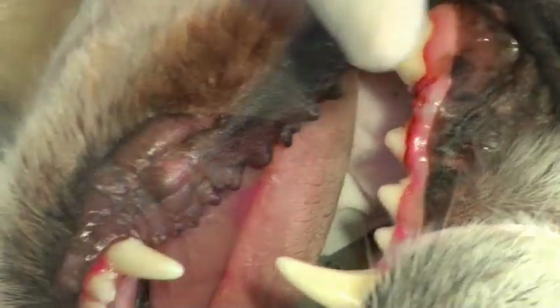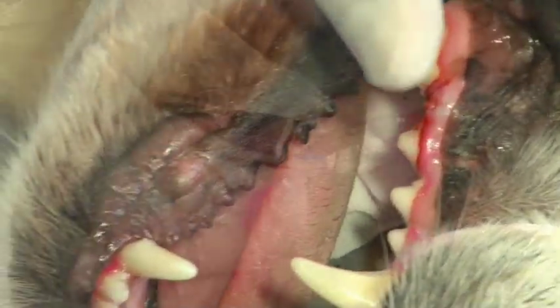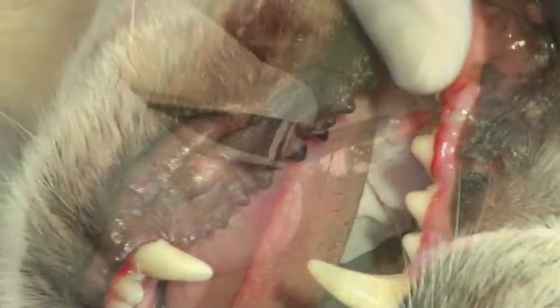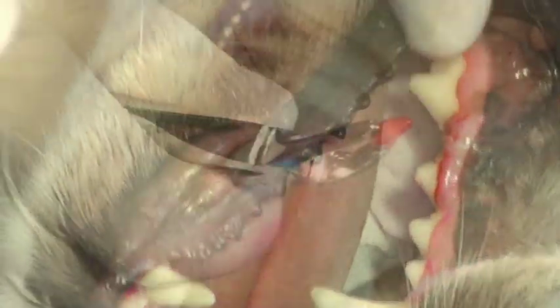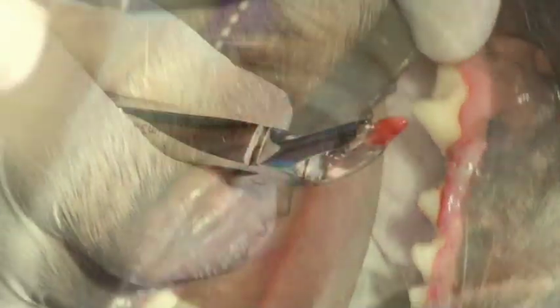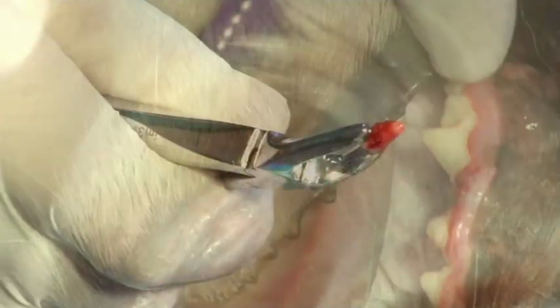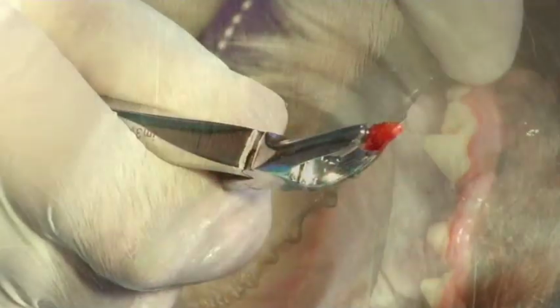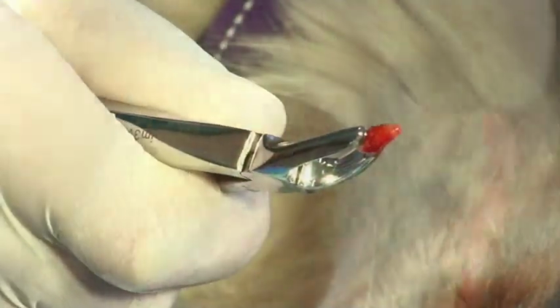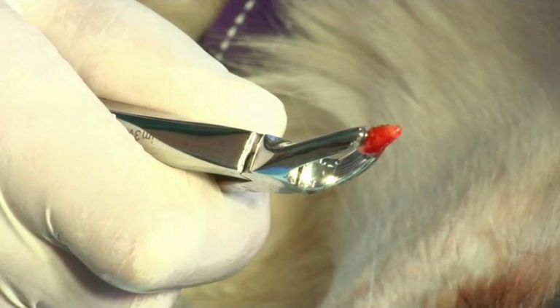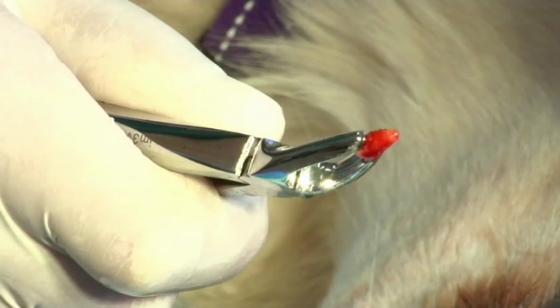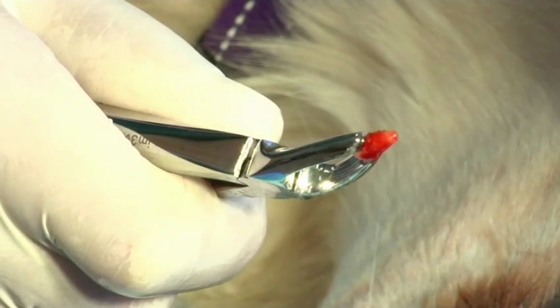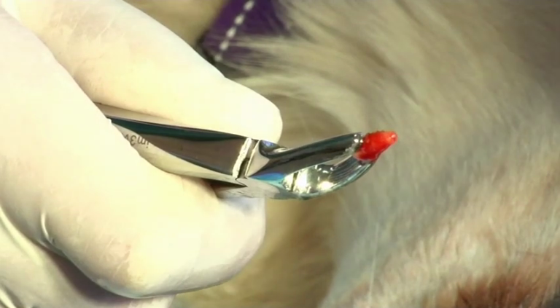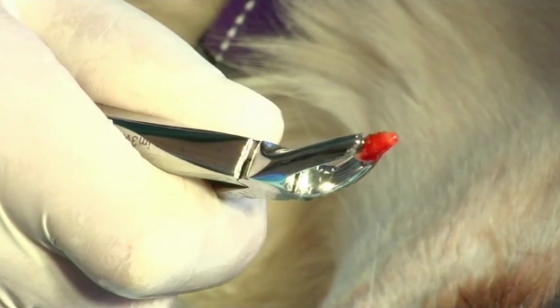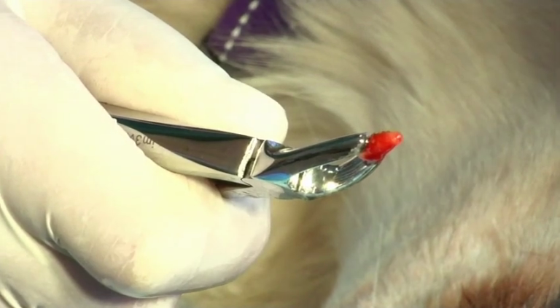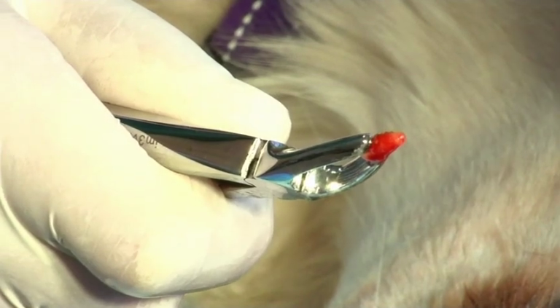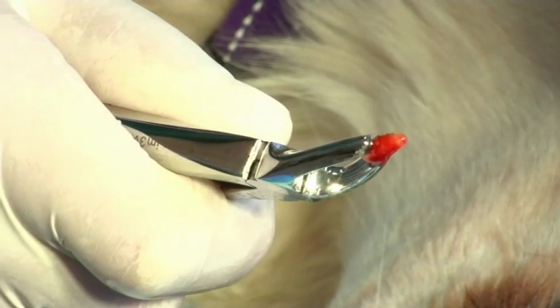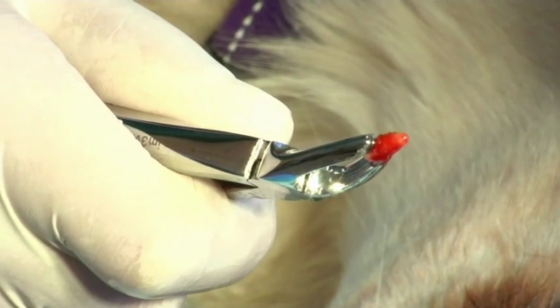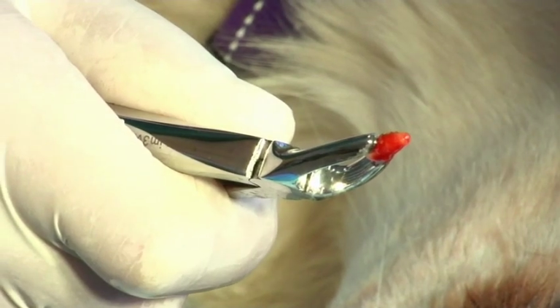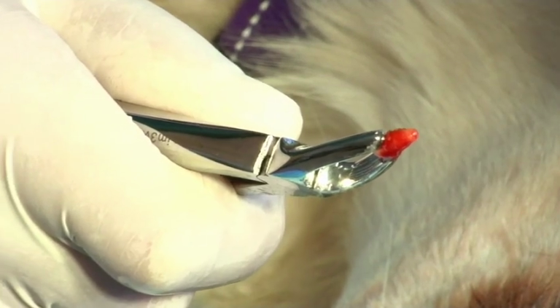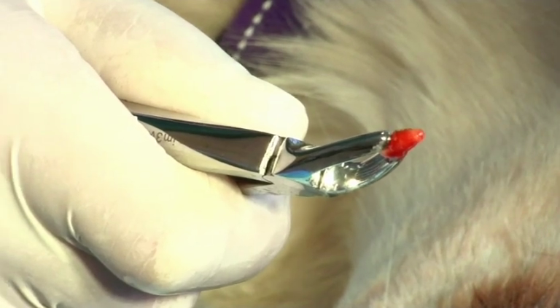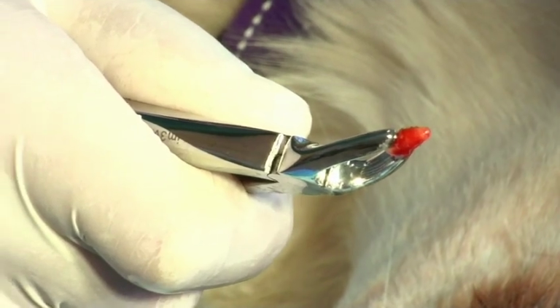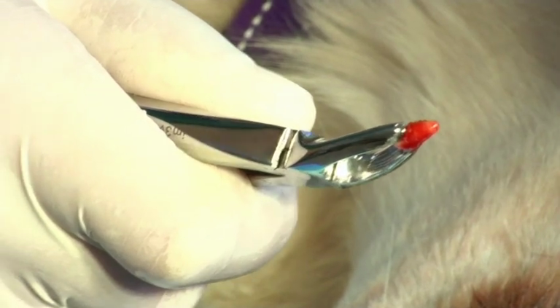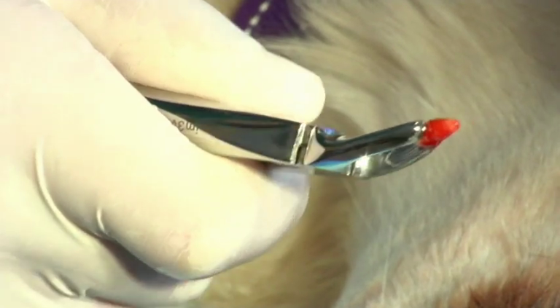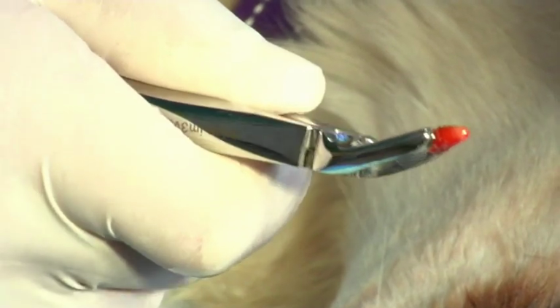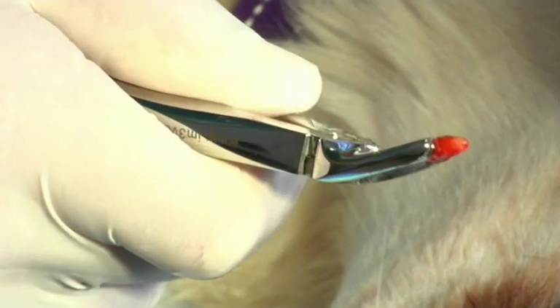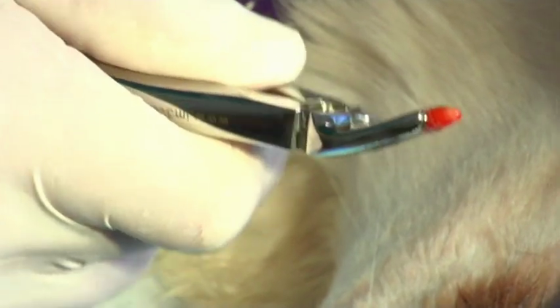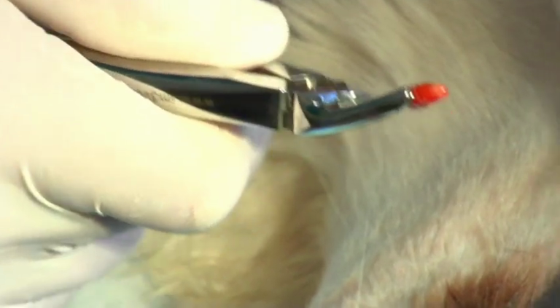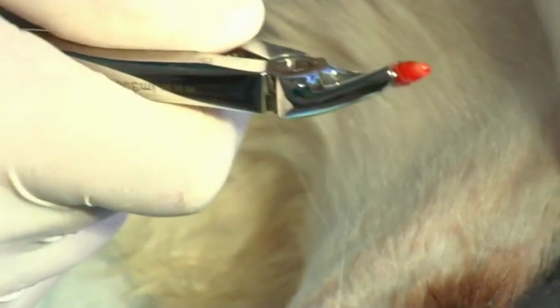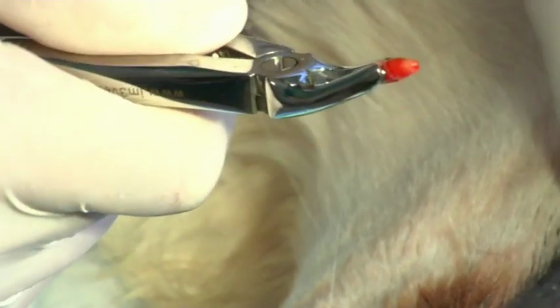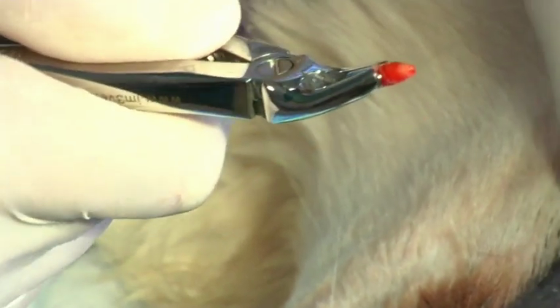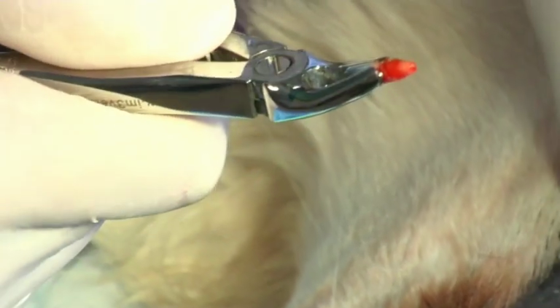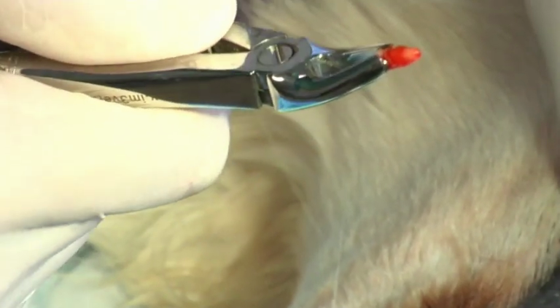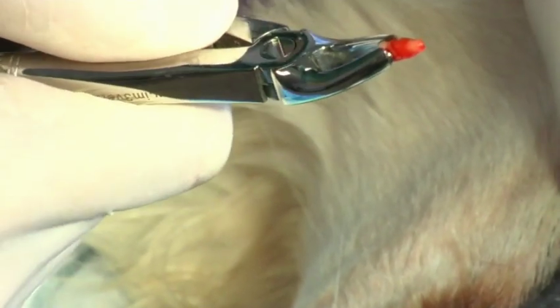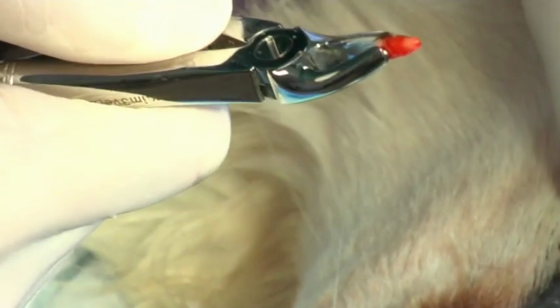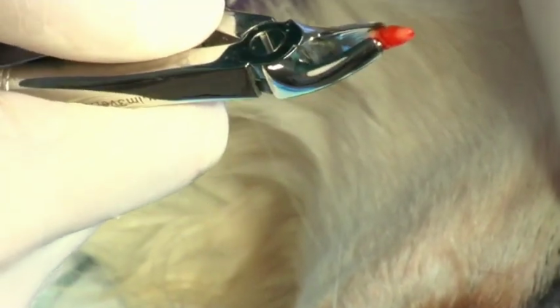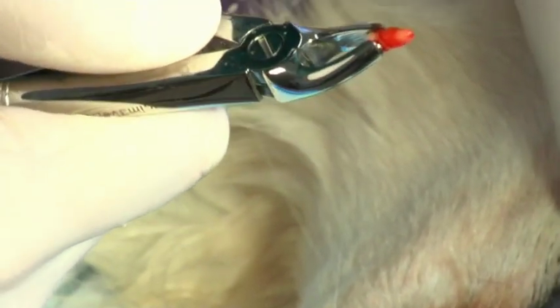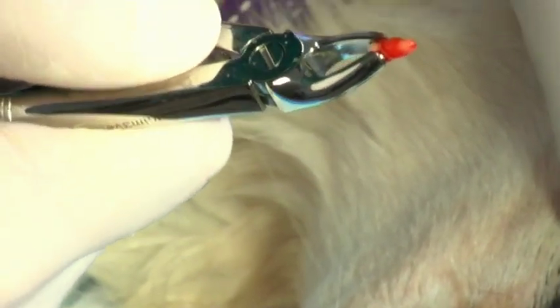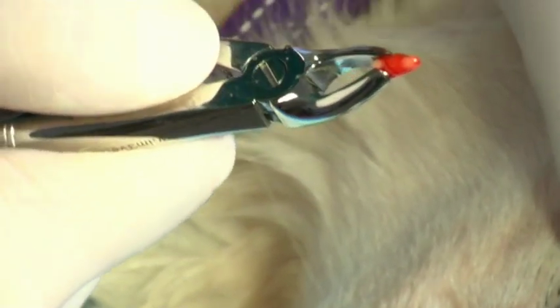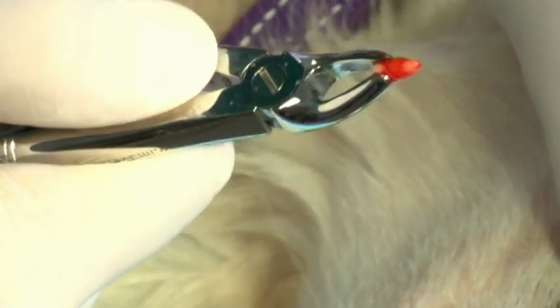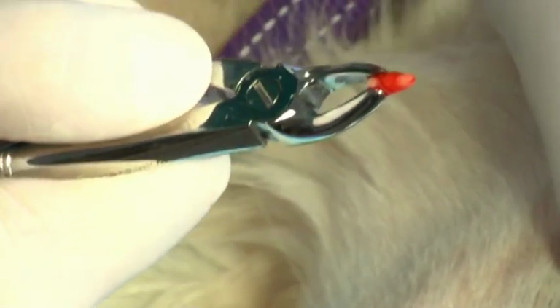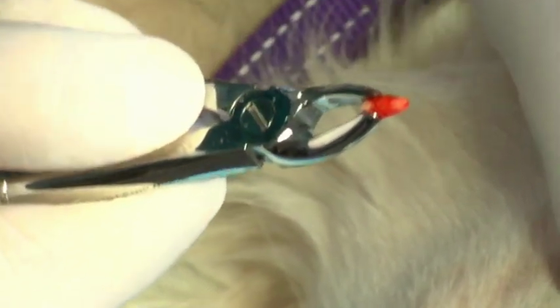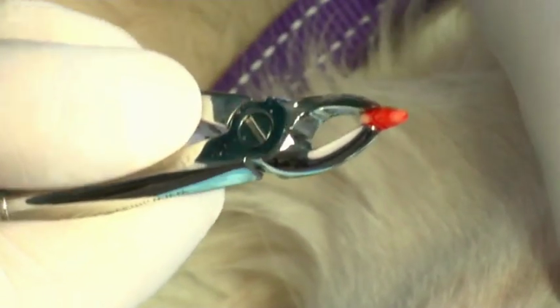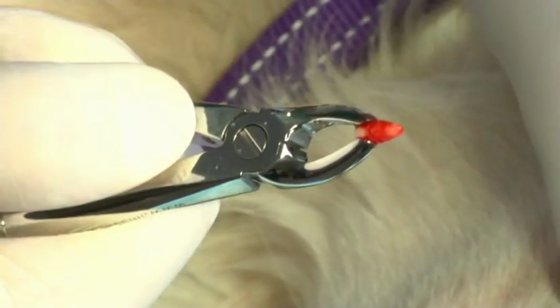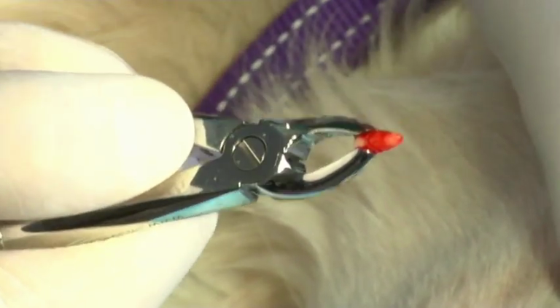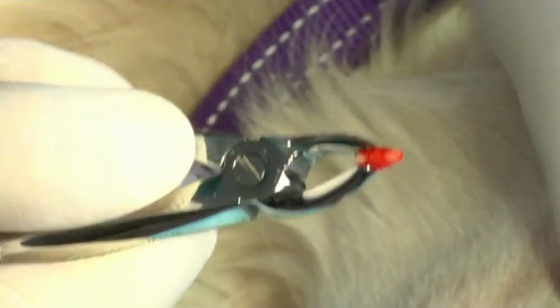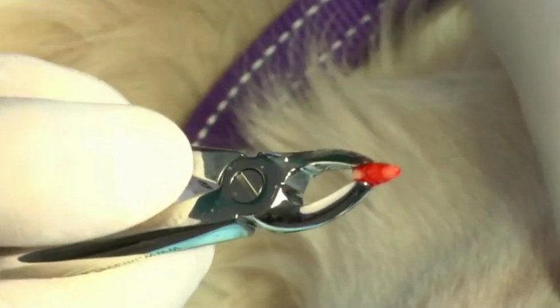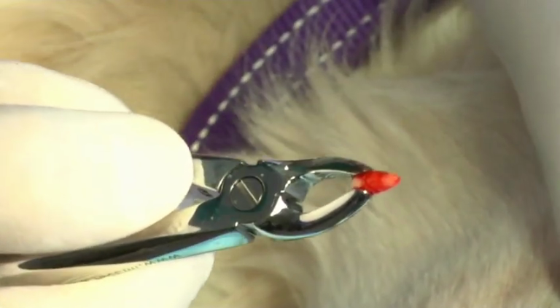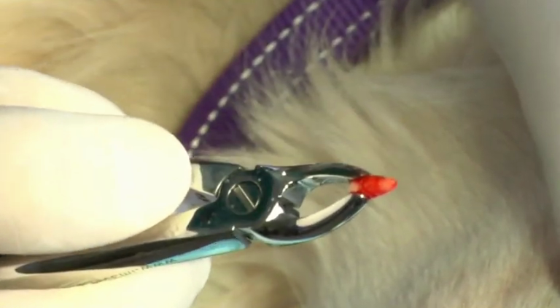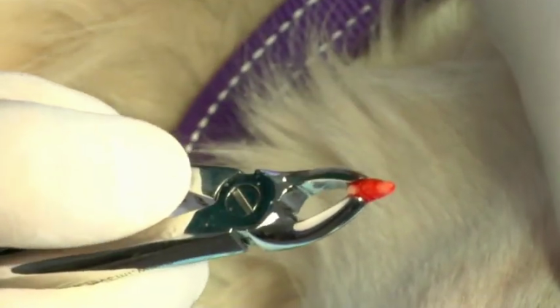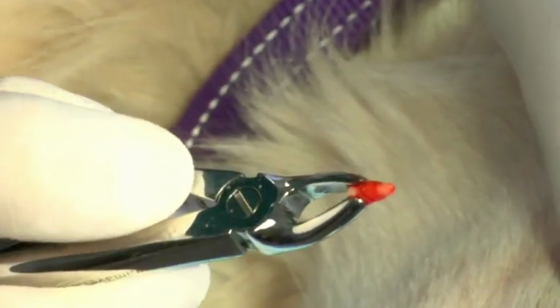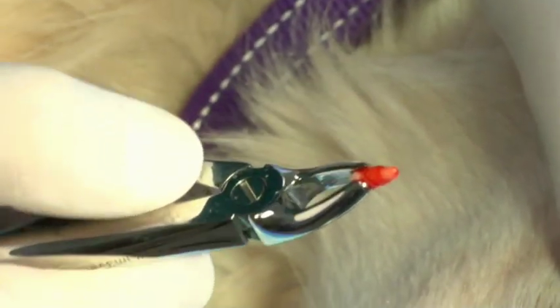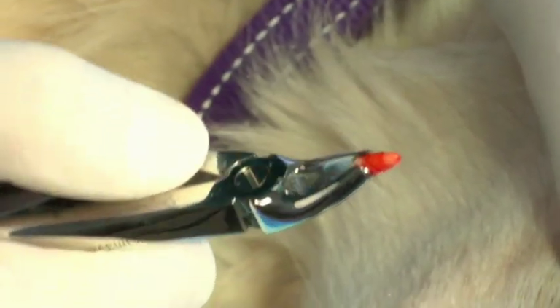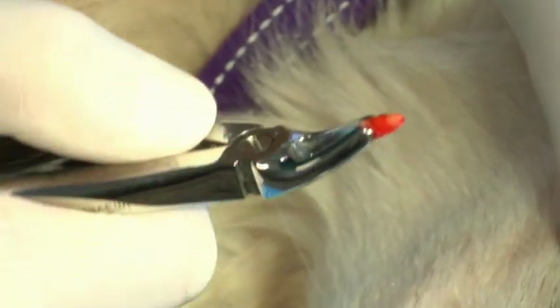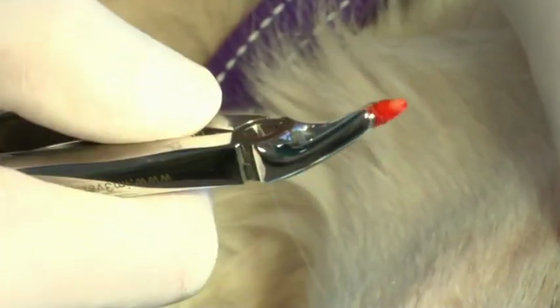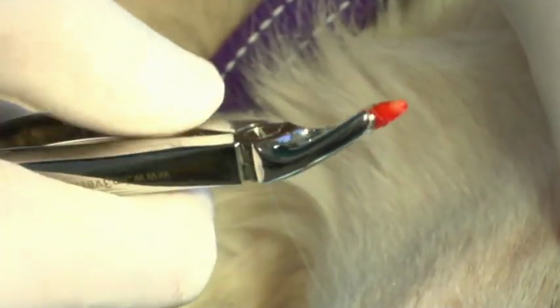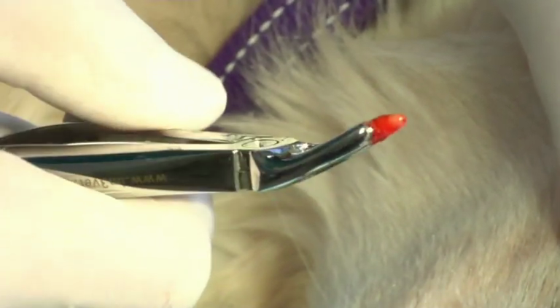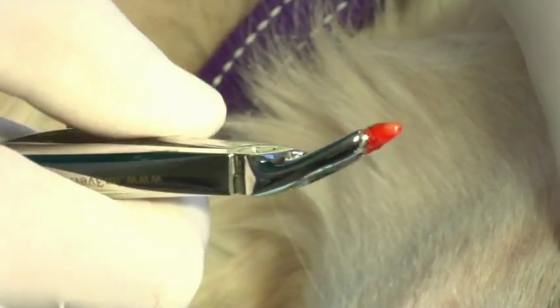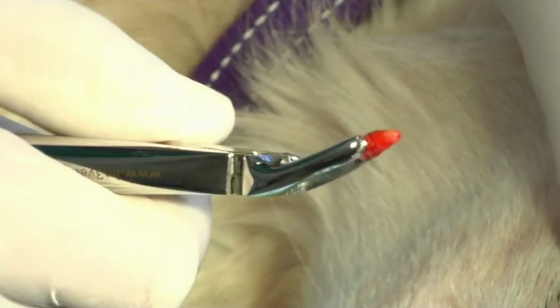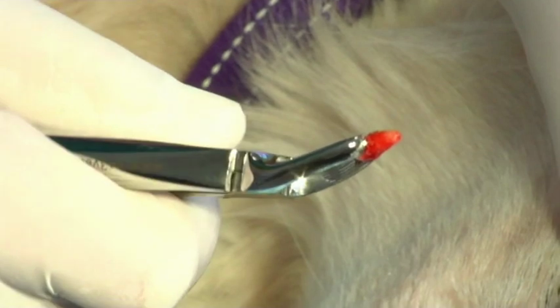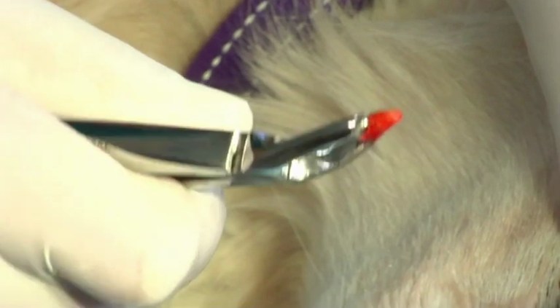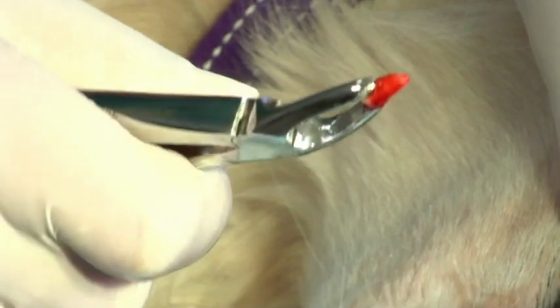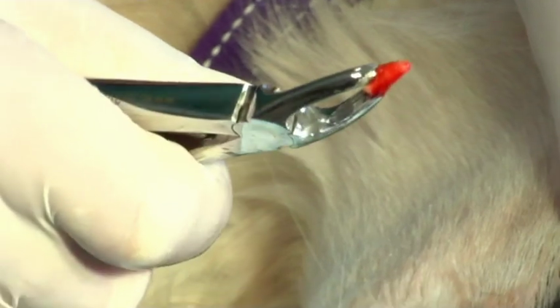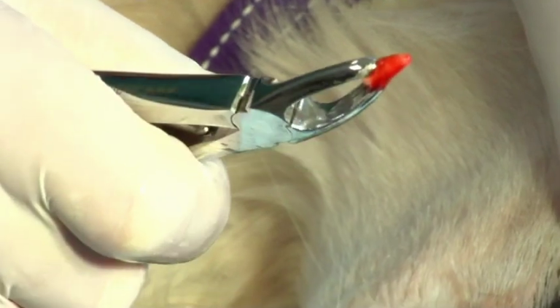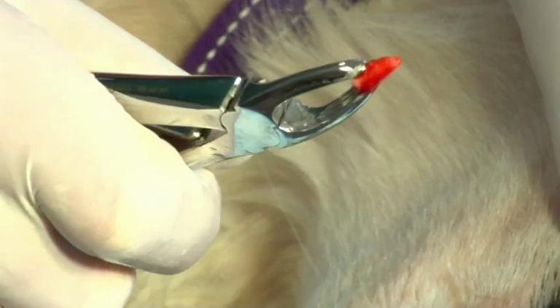When the tooth is extracted, check the apex. The apex should be smooth and rounded.